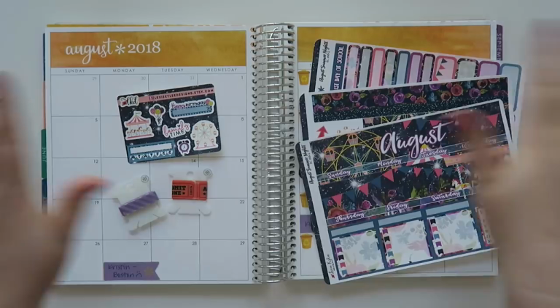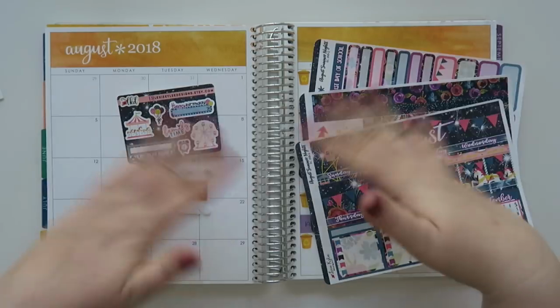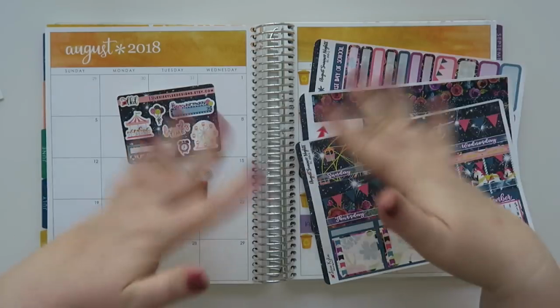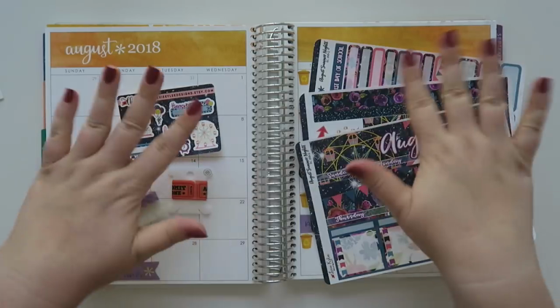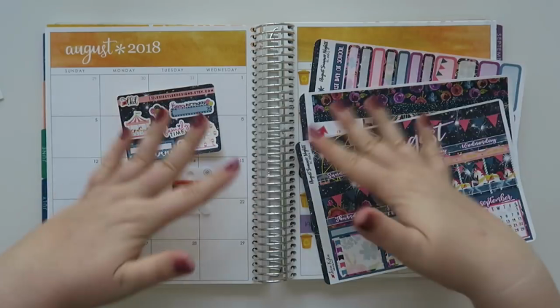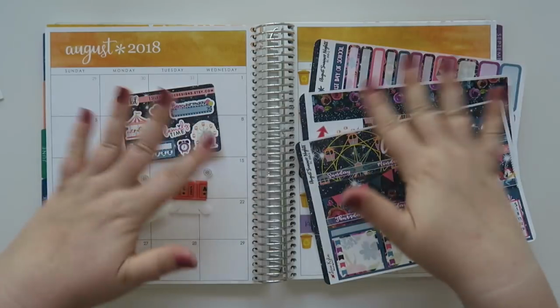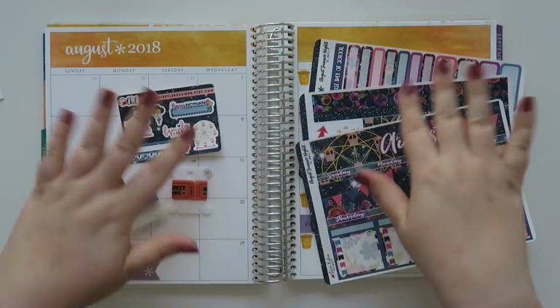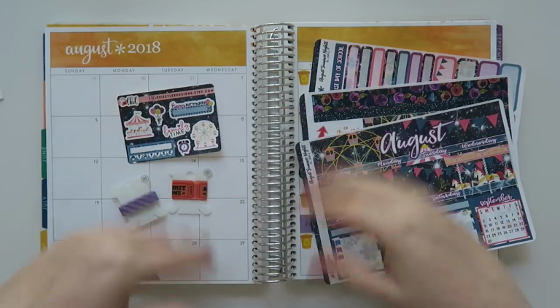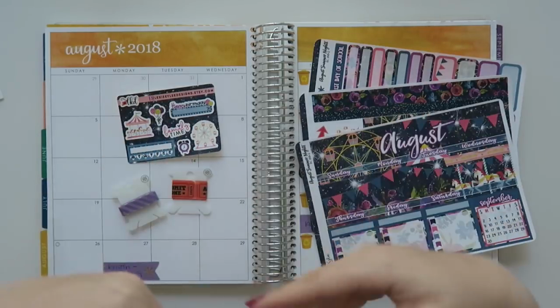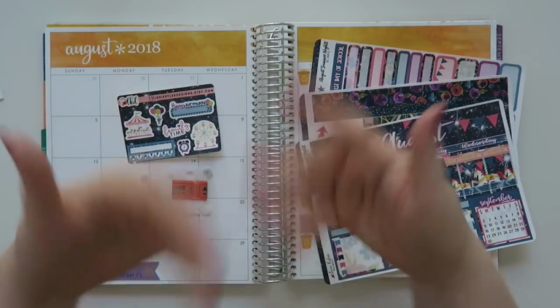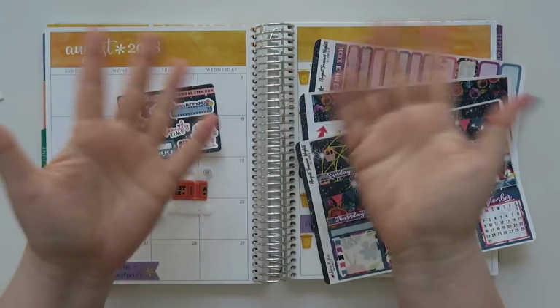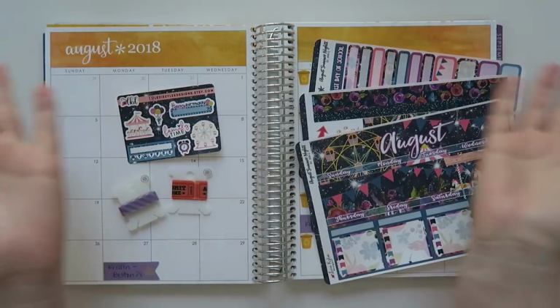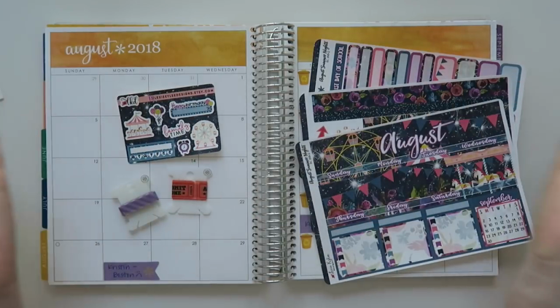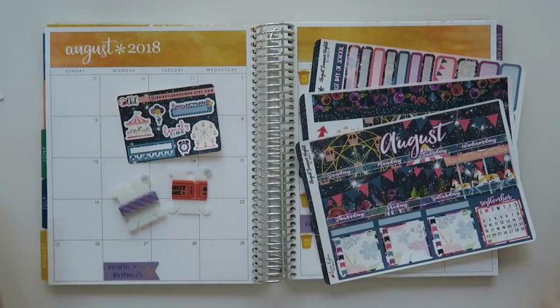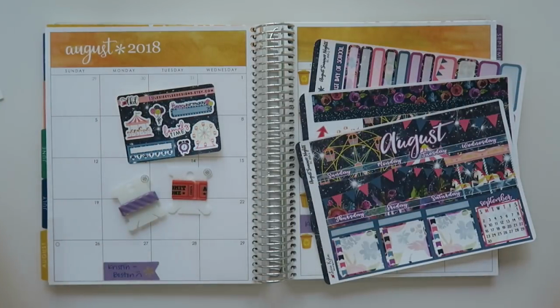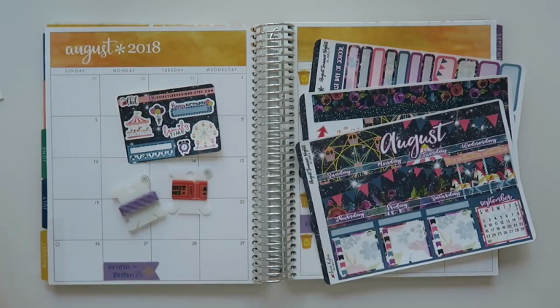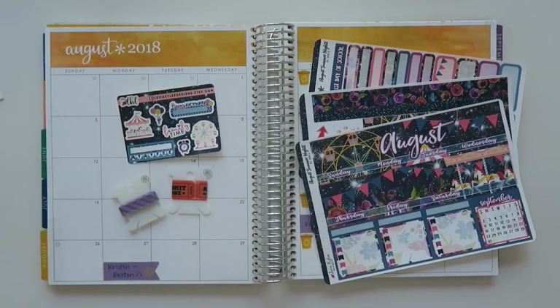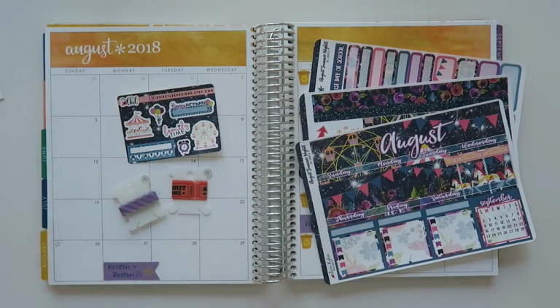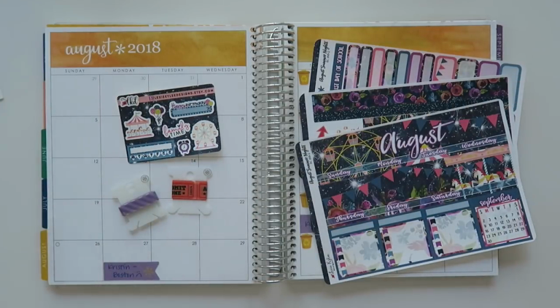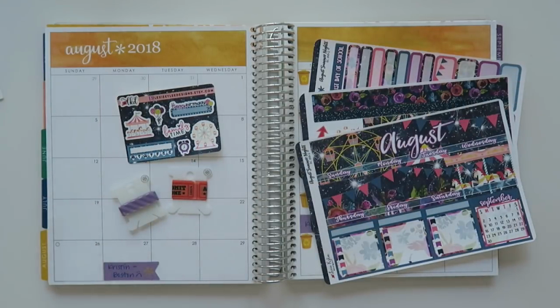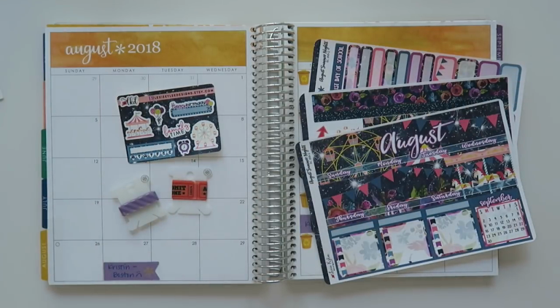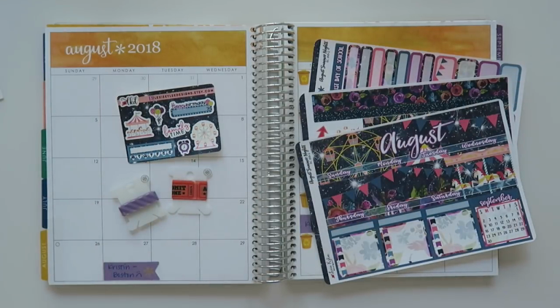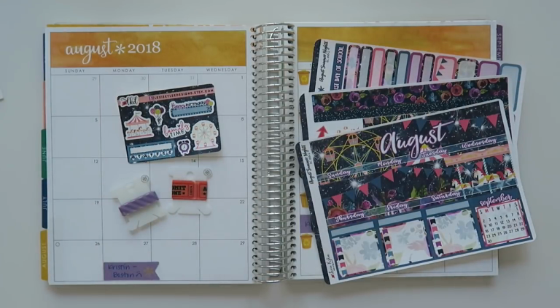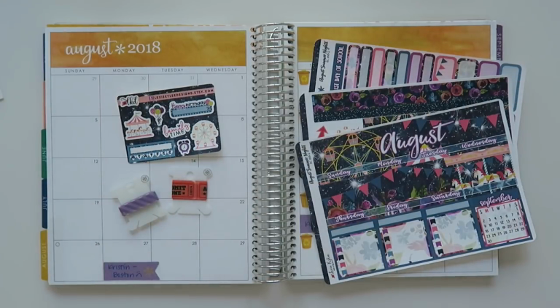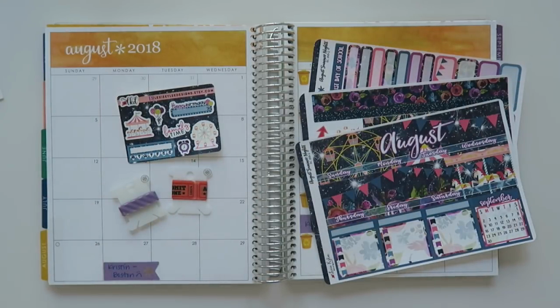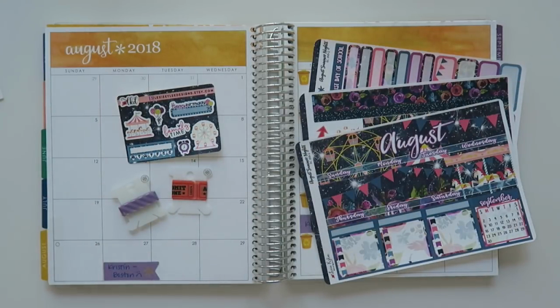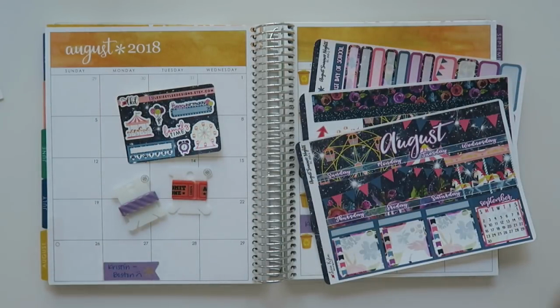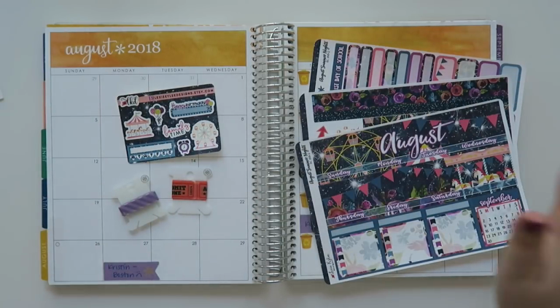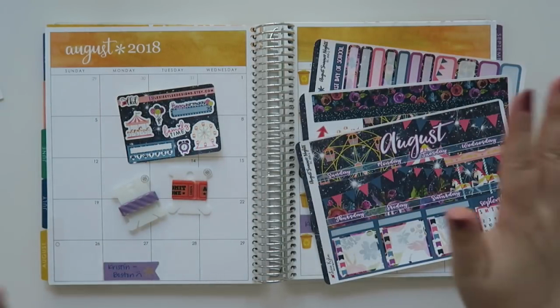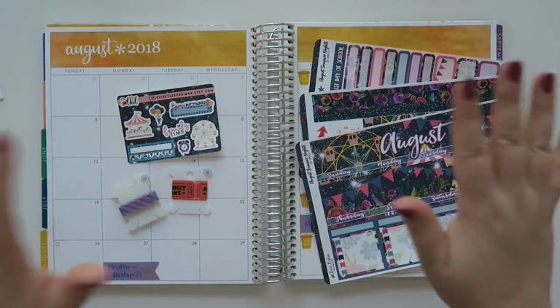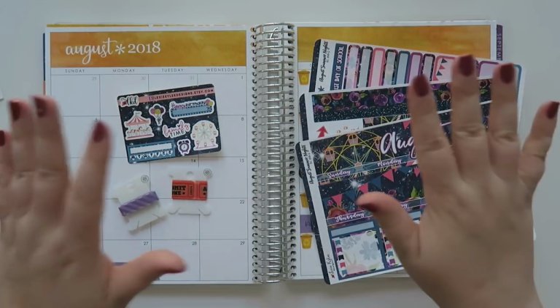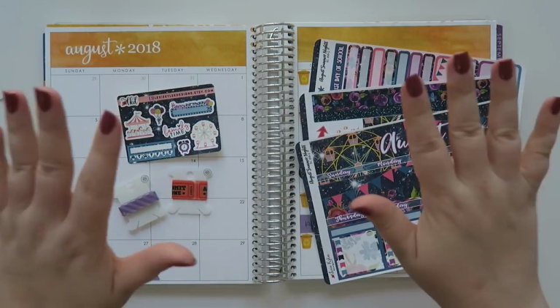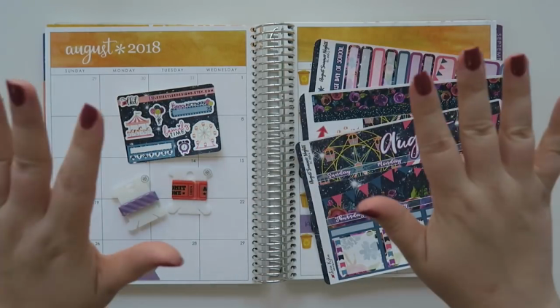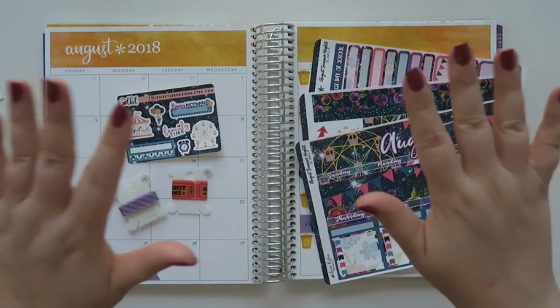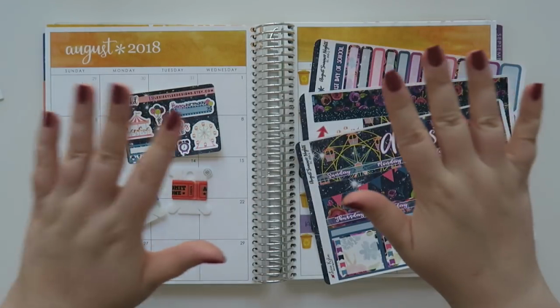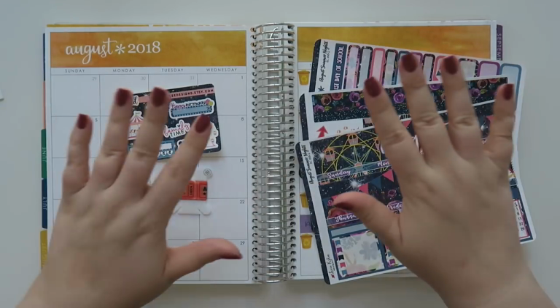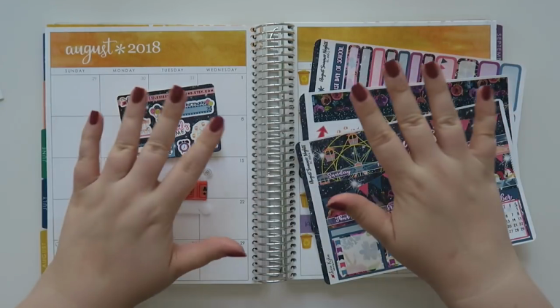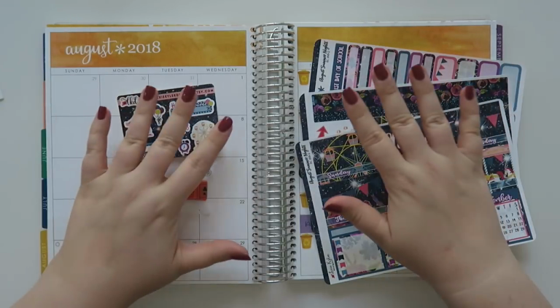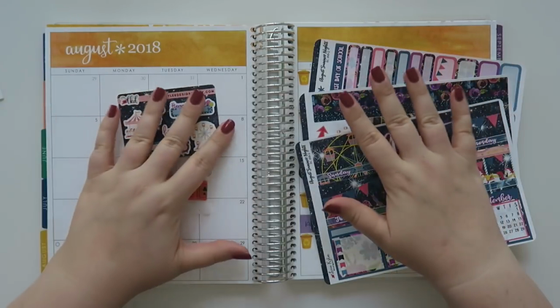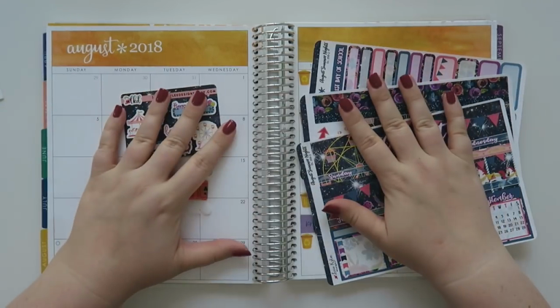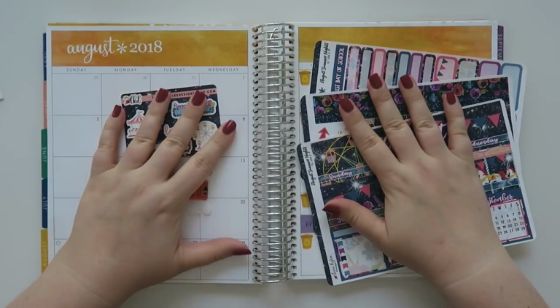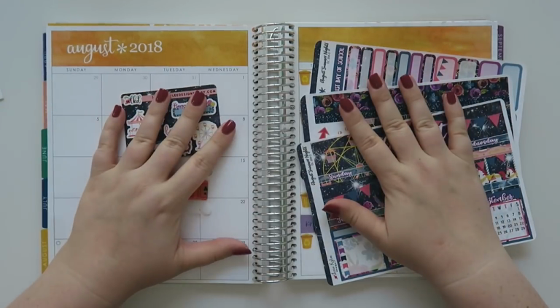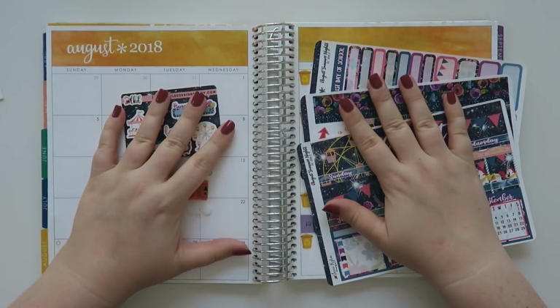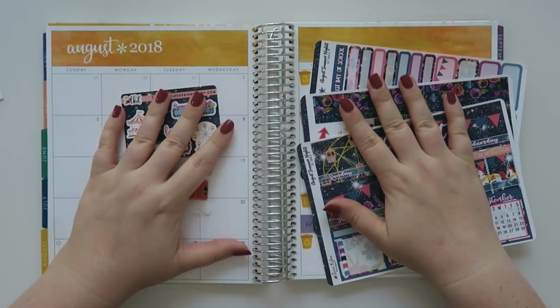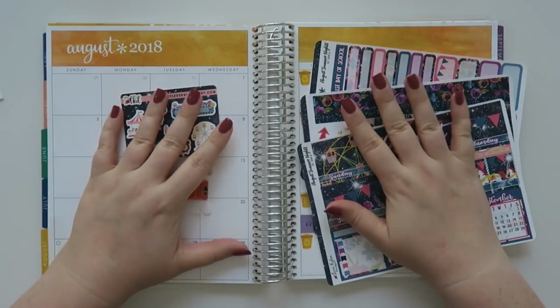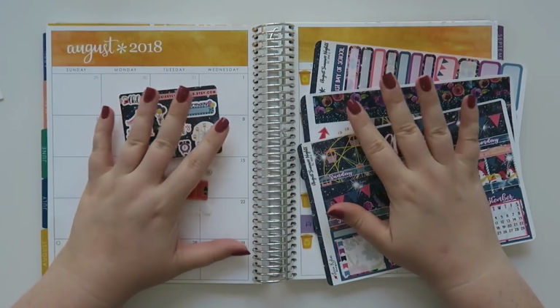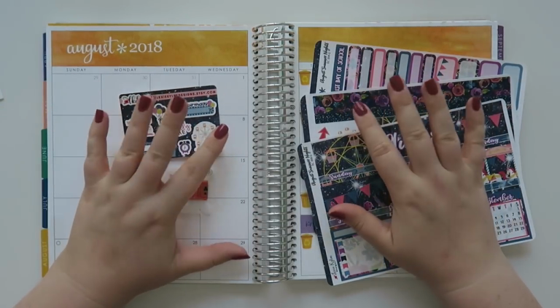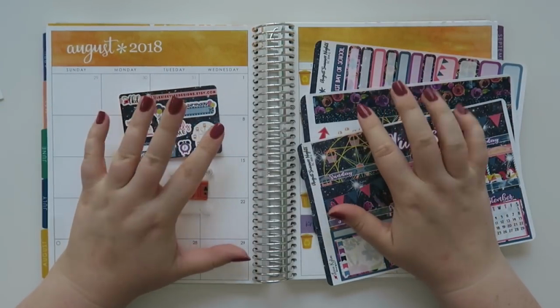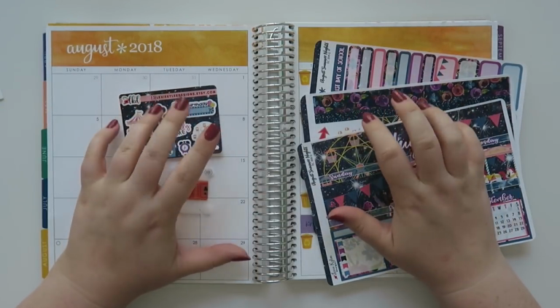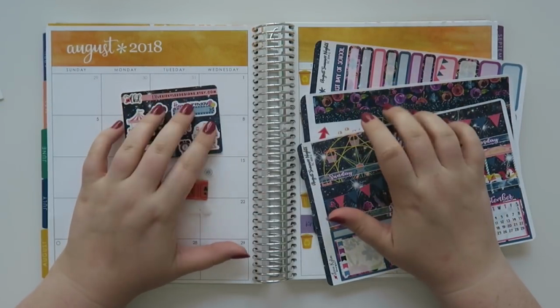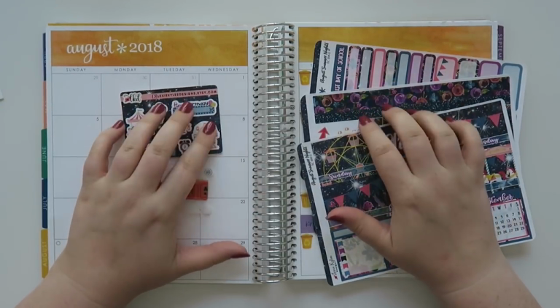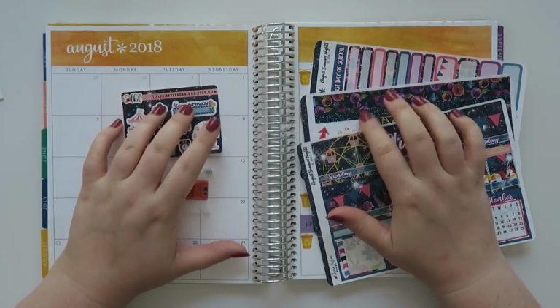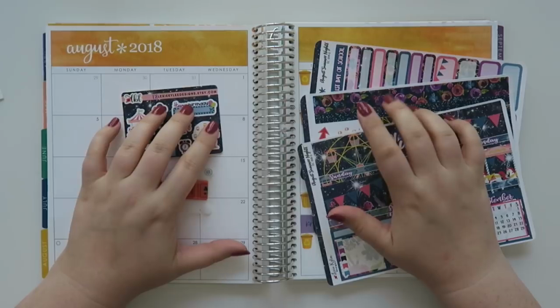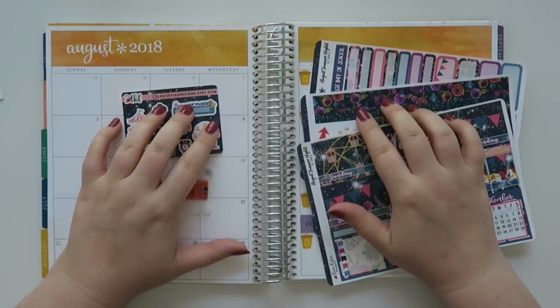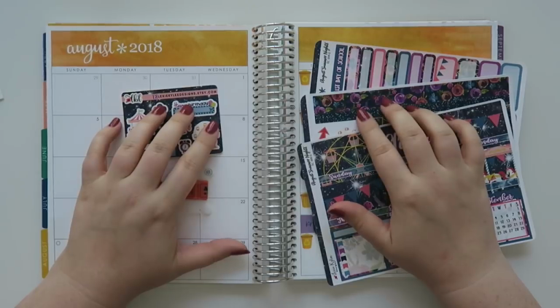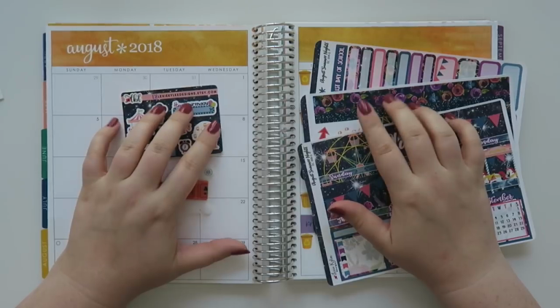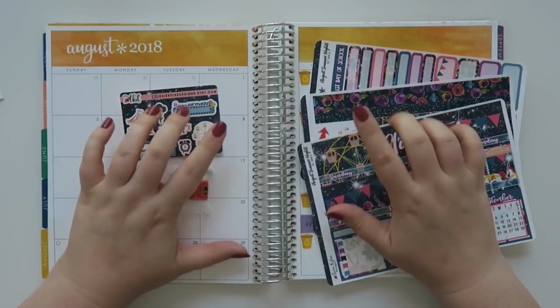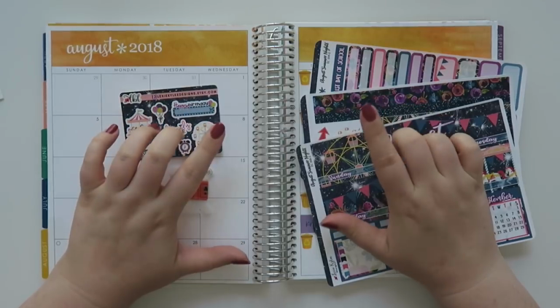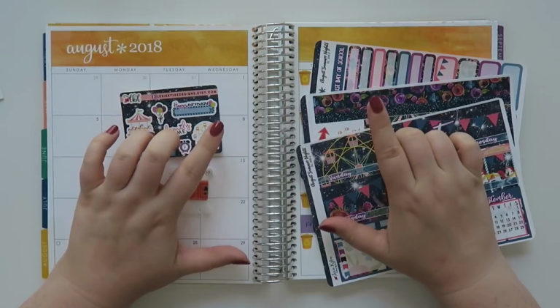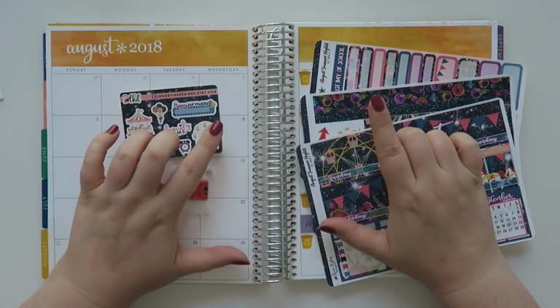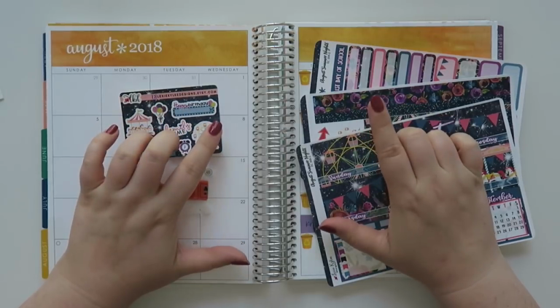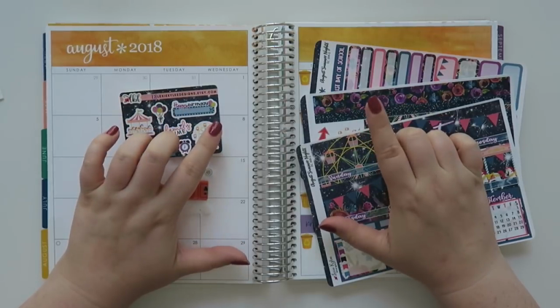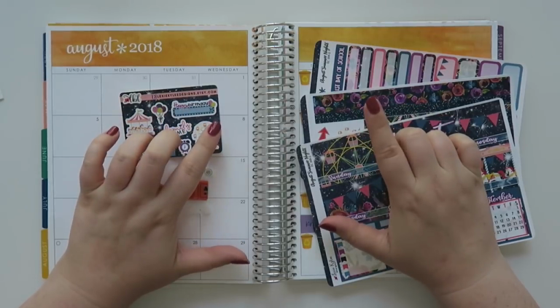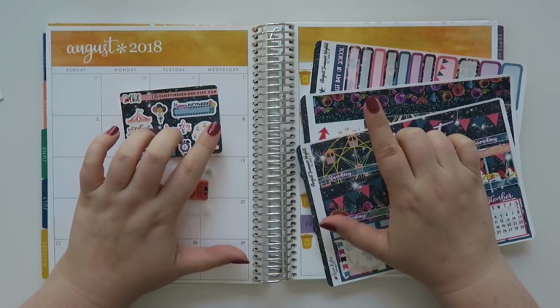Well hello my friends and welcome back to my channel. Today we're going to be doing a monthly view for August 2018.